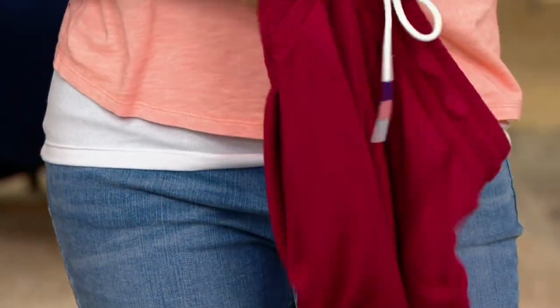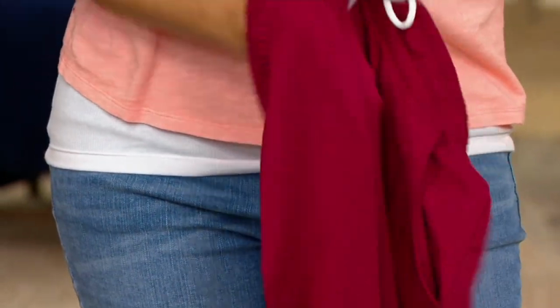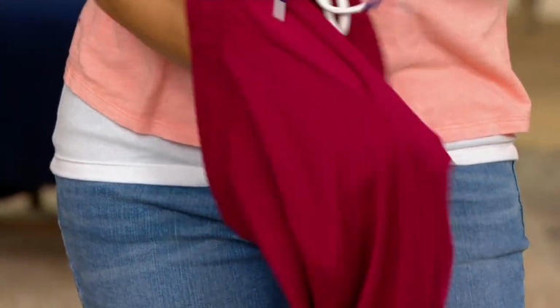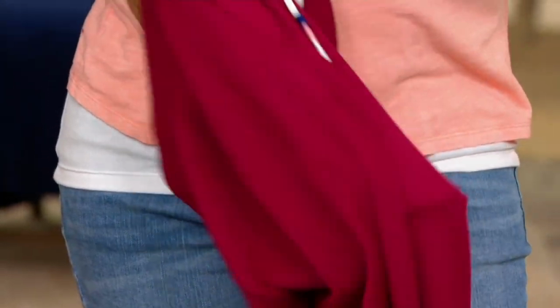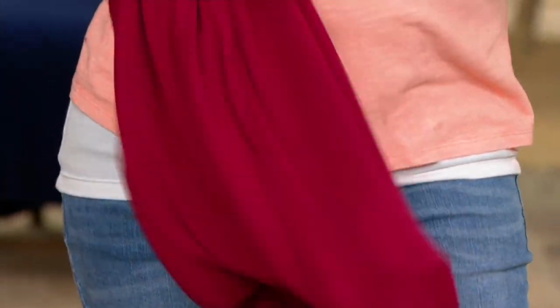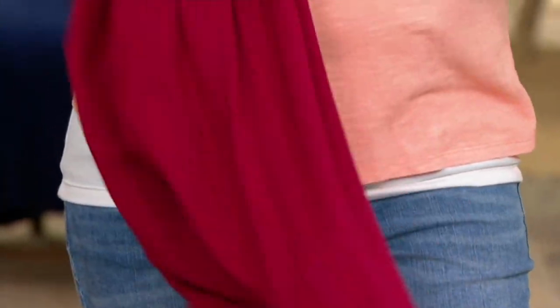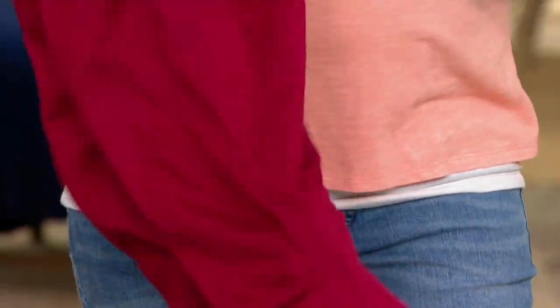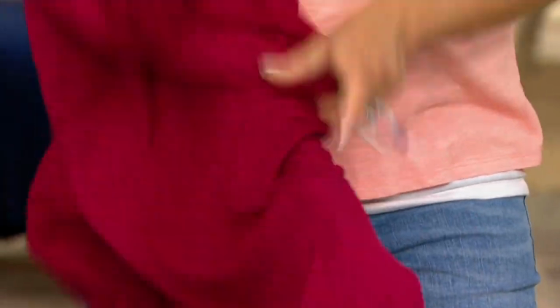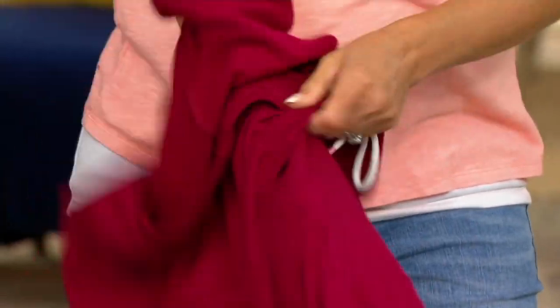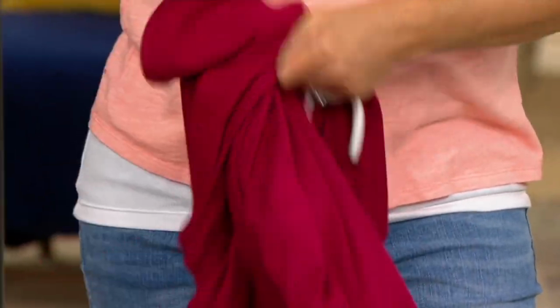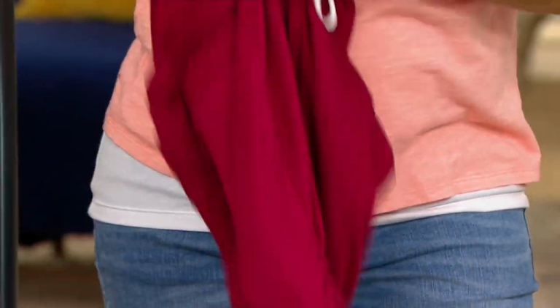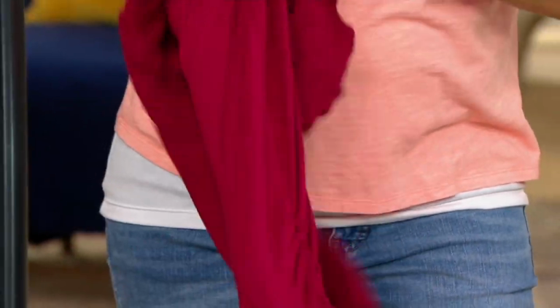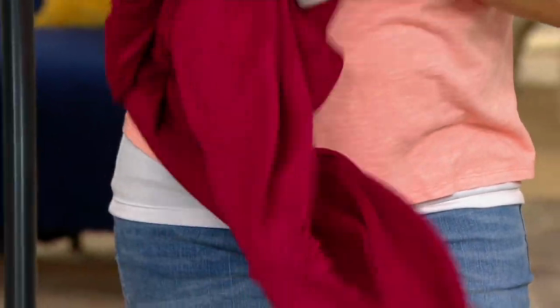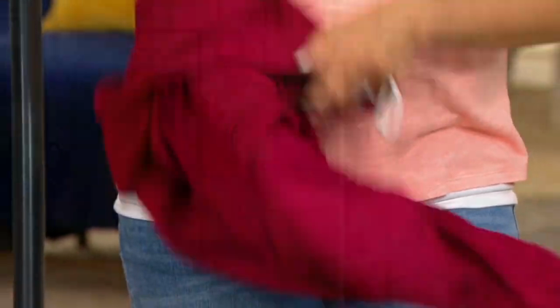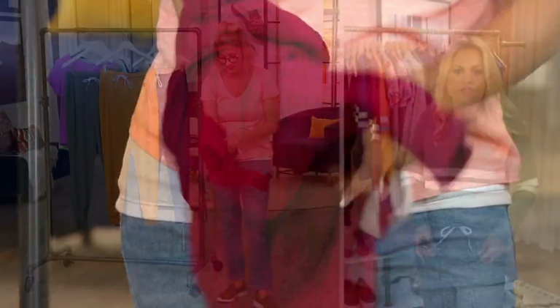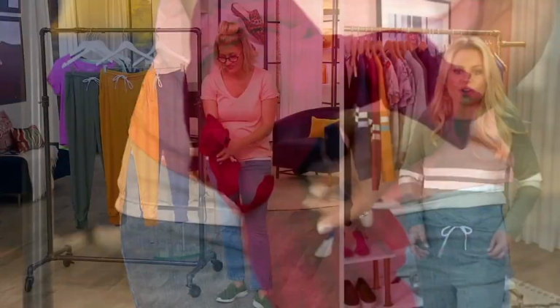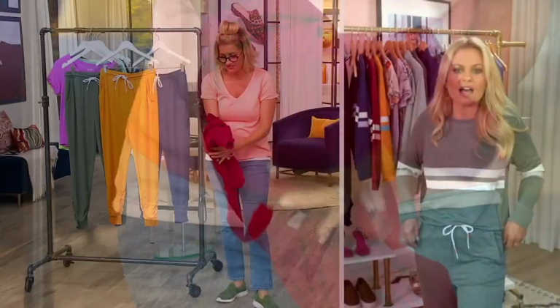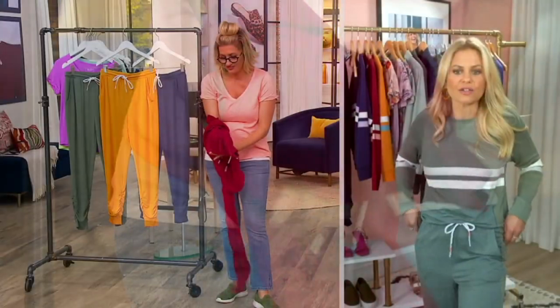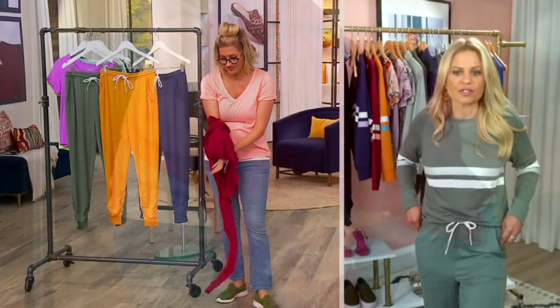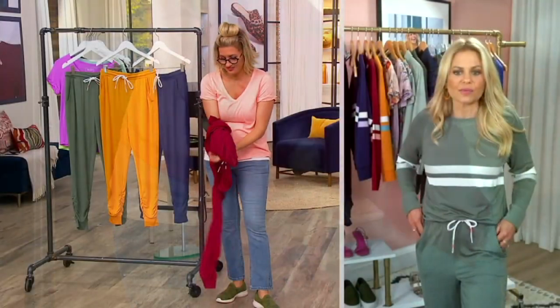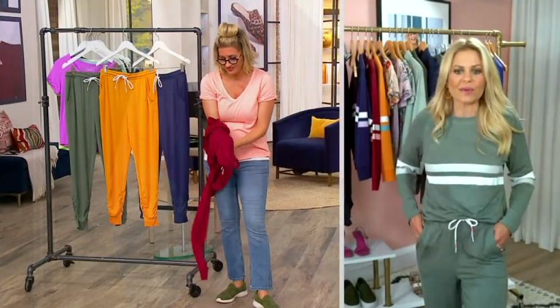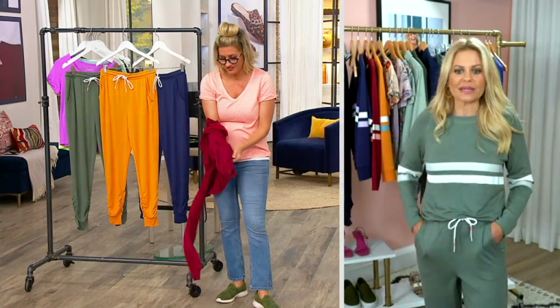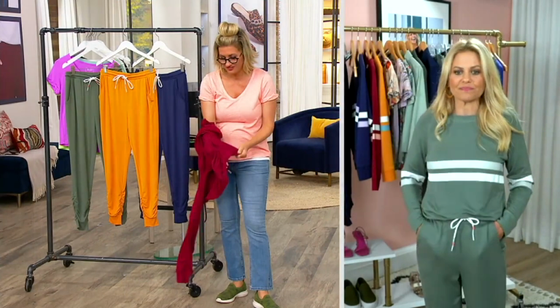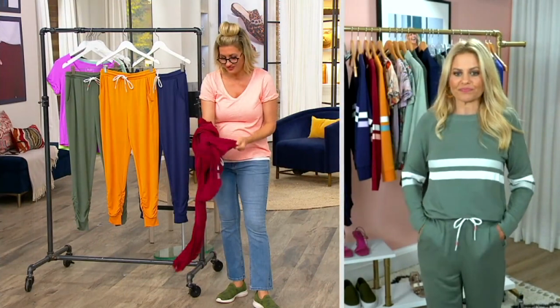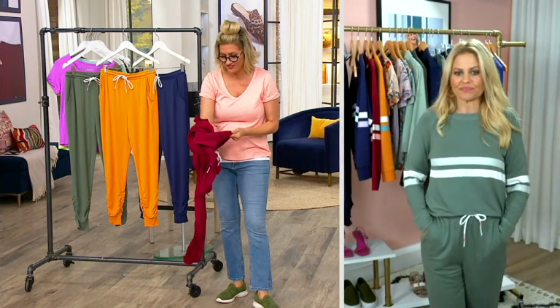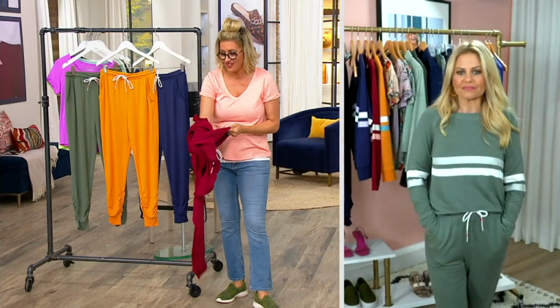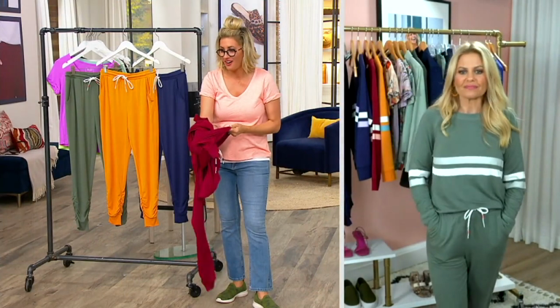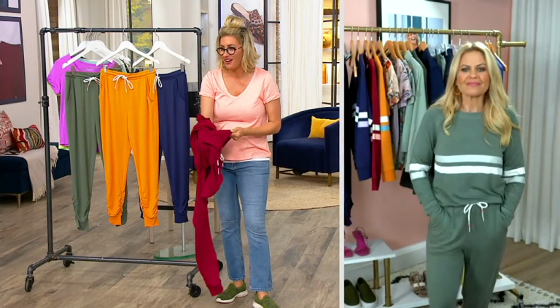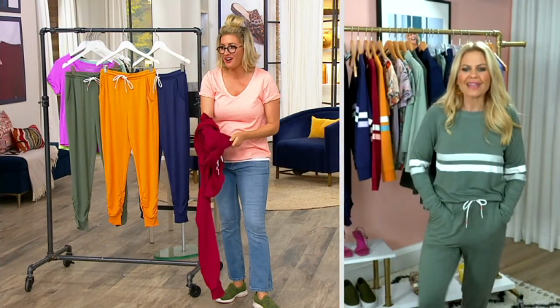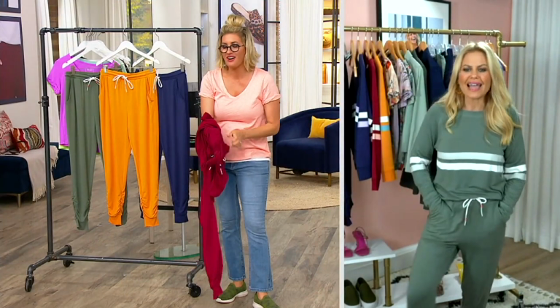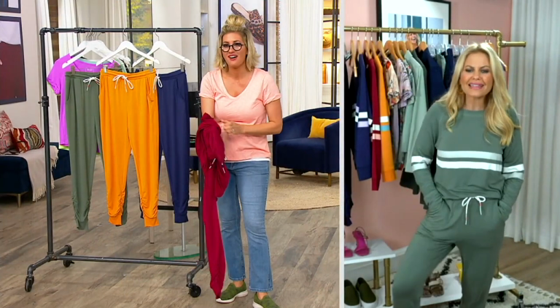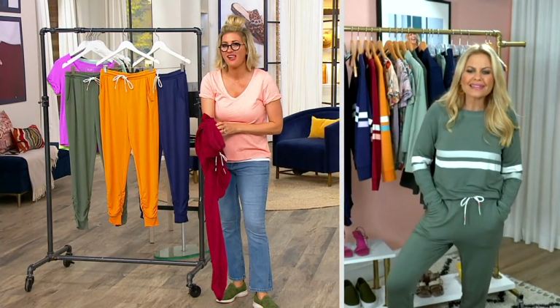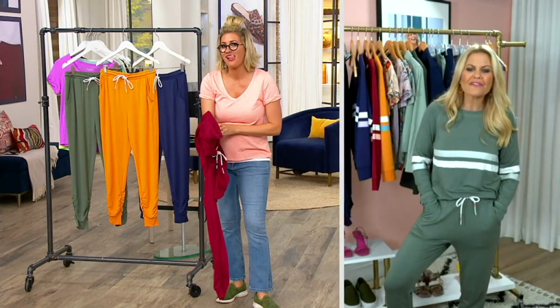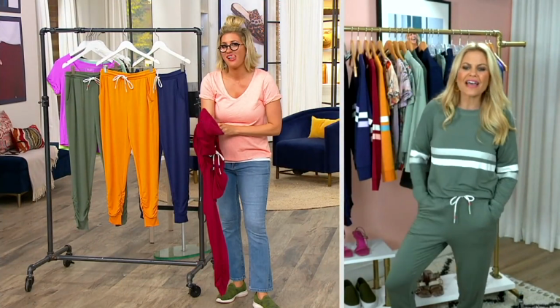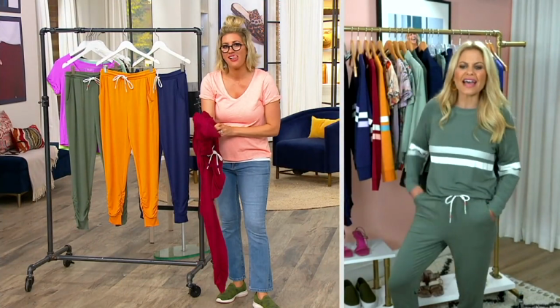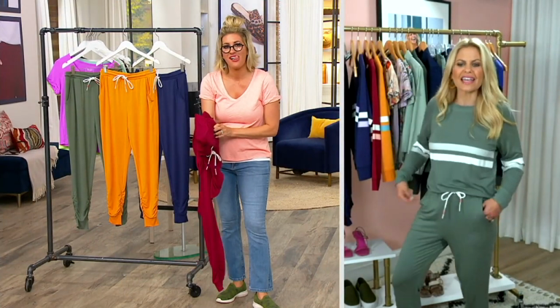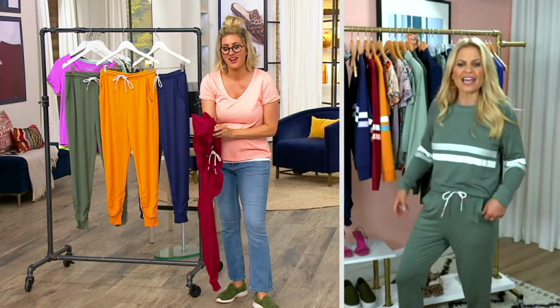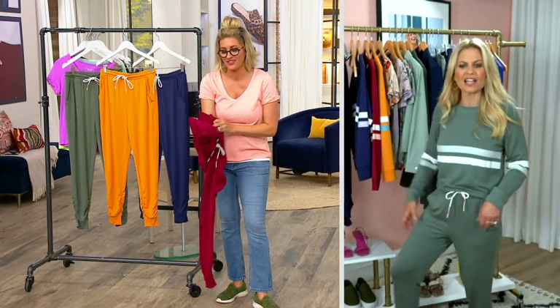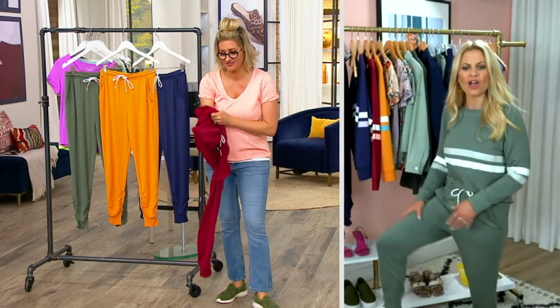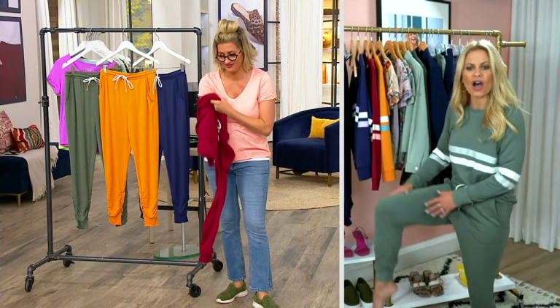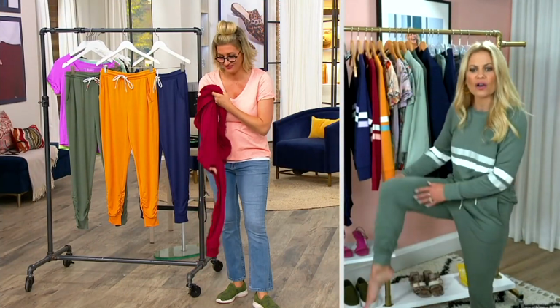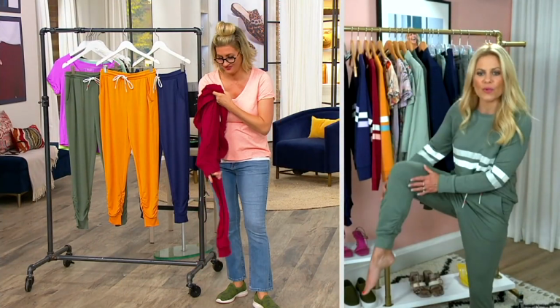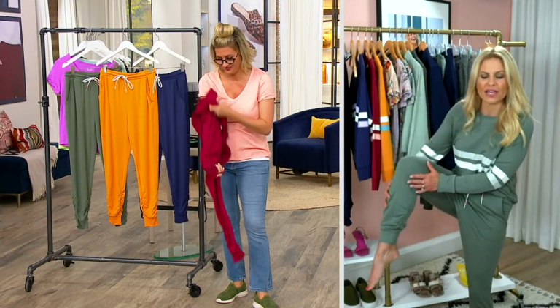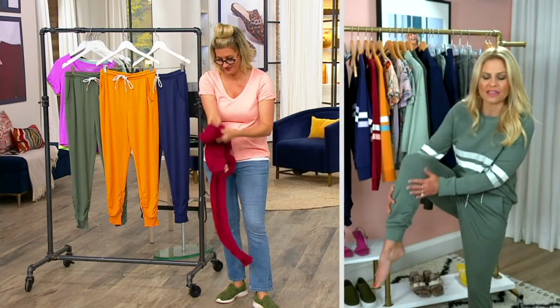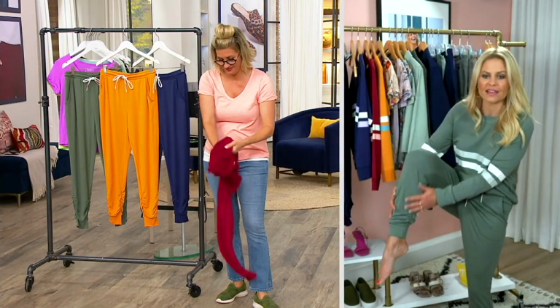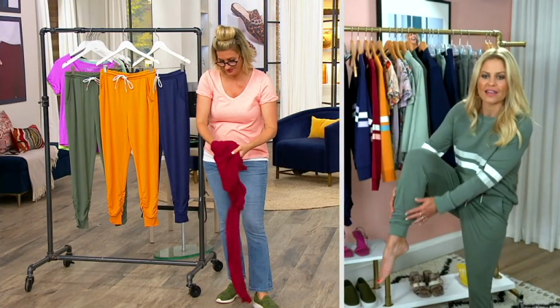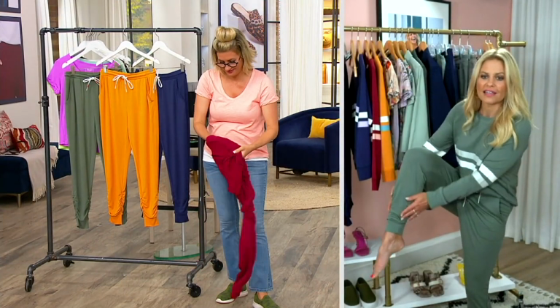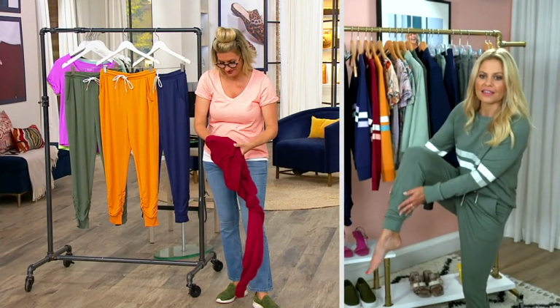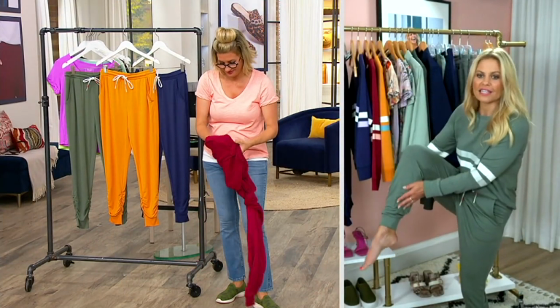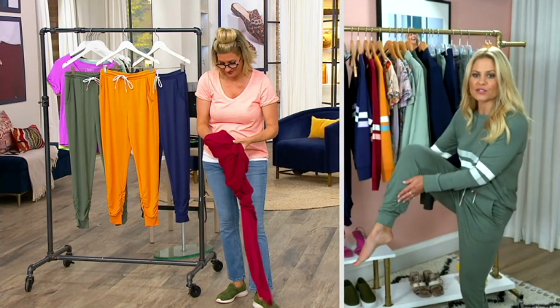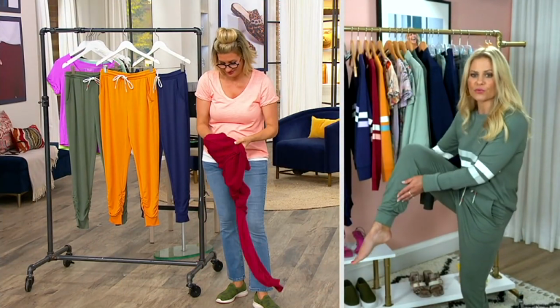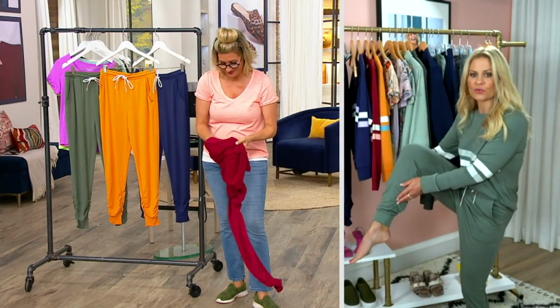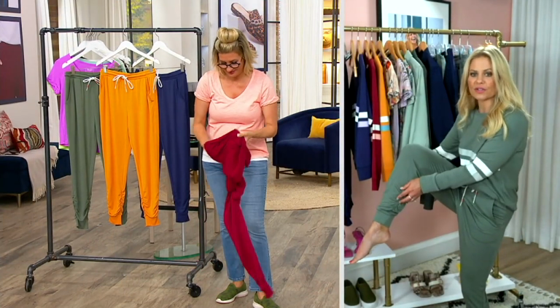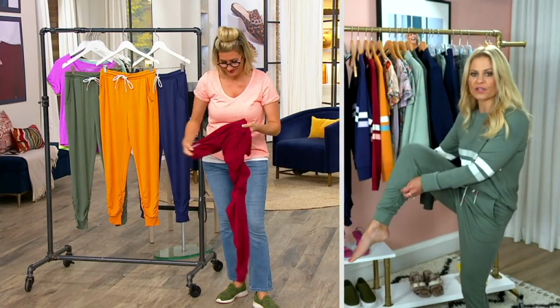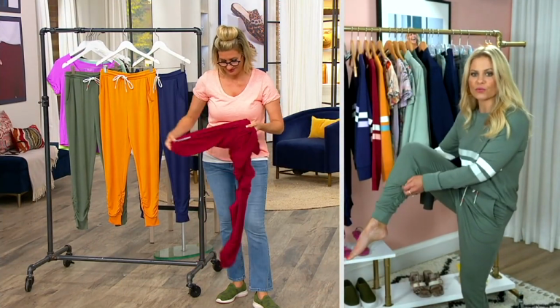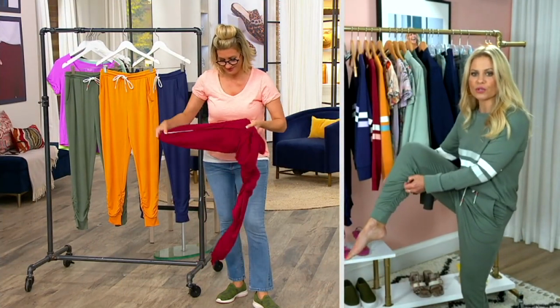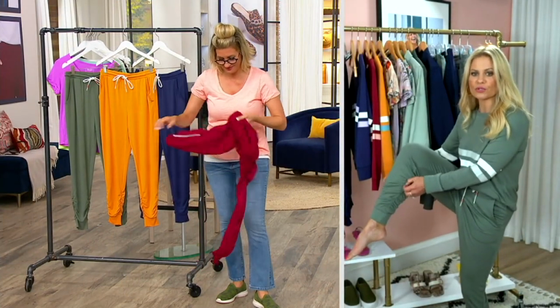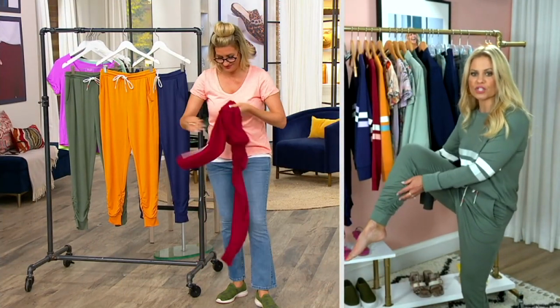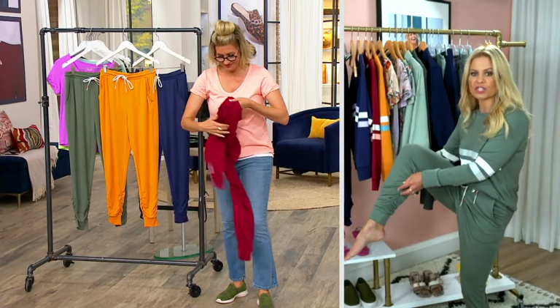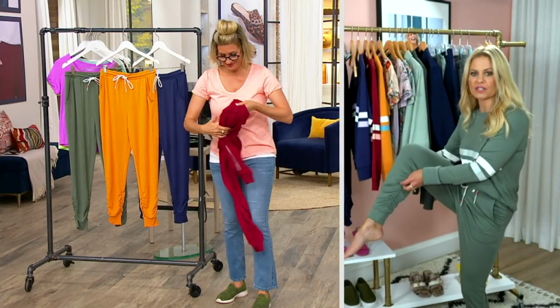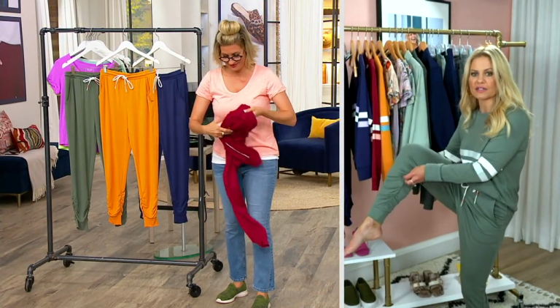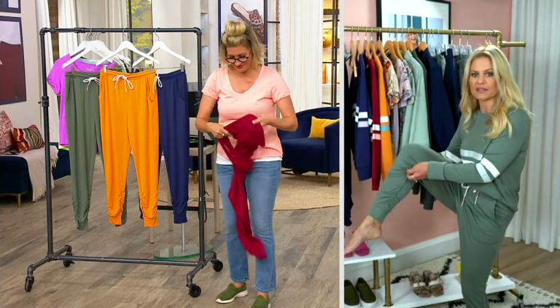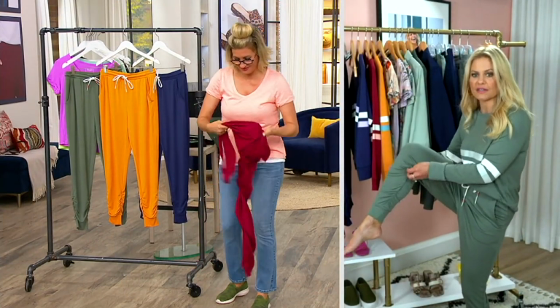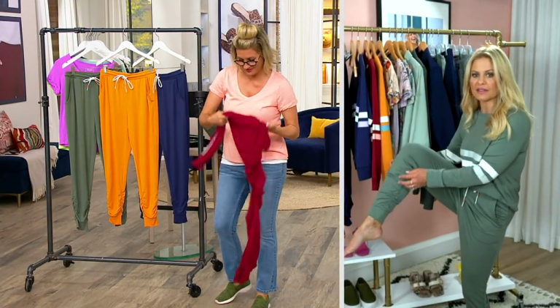It's still coordinating with the other colors. And I love that along with these, there's the ruched leg.